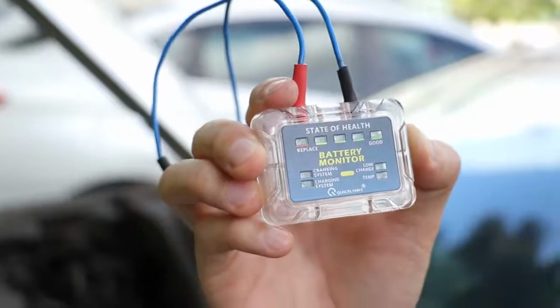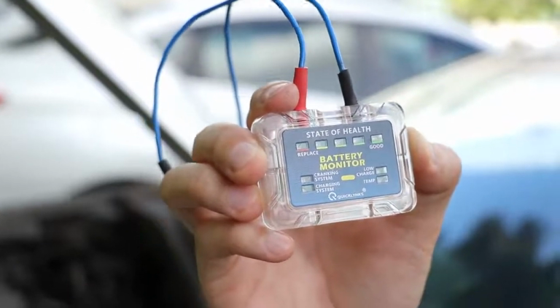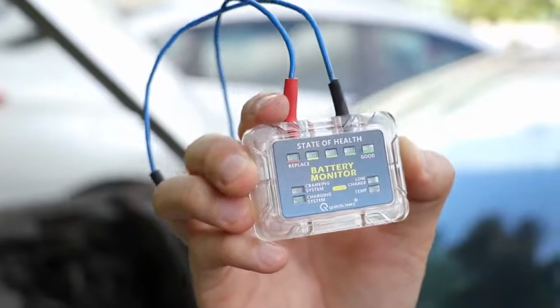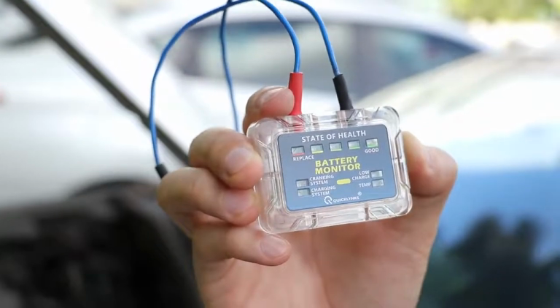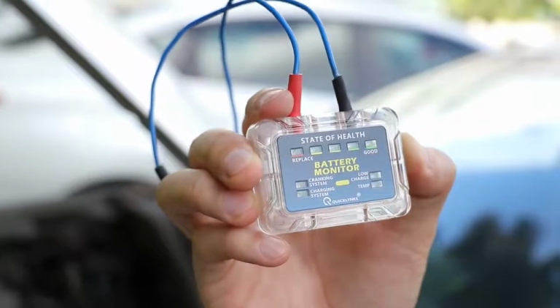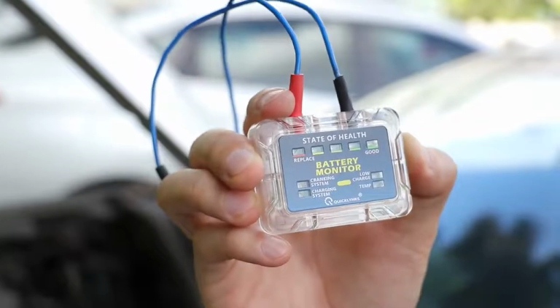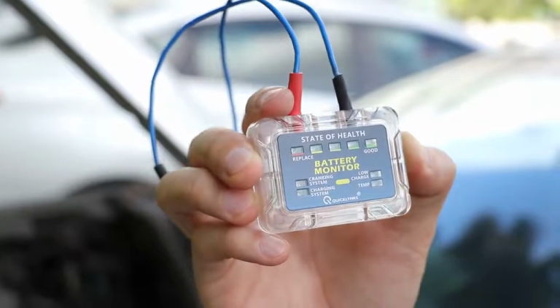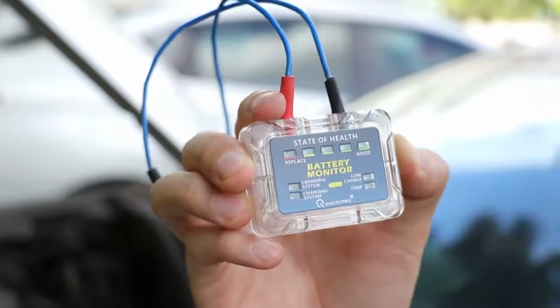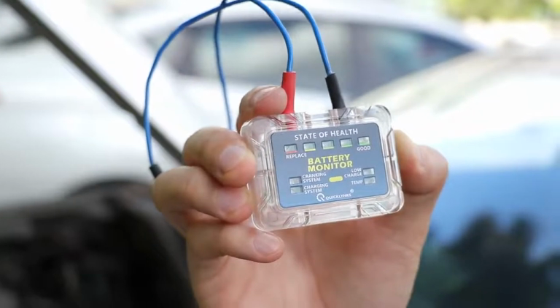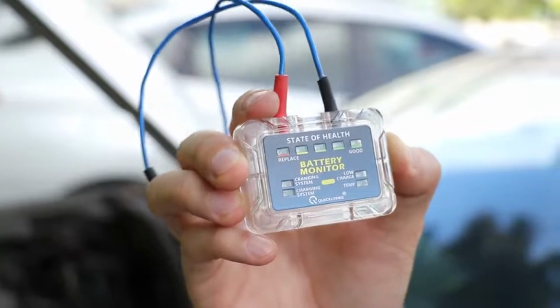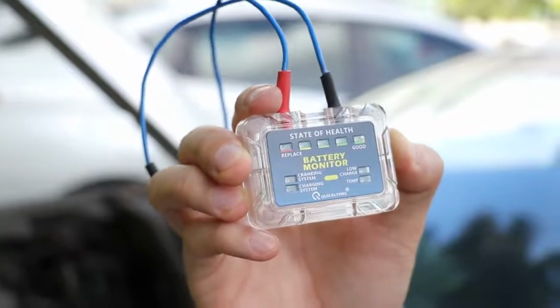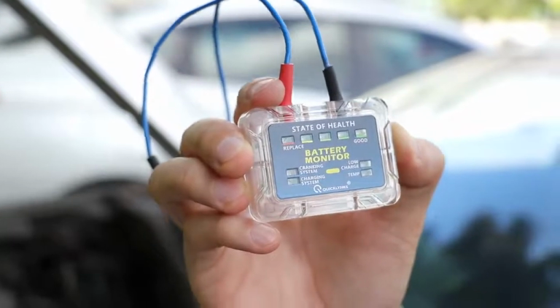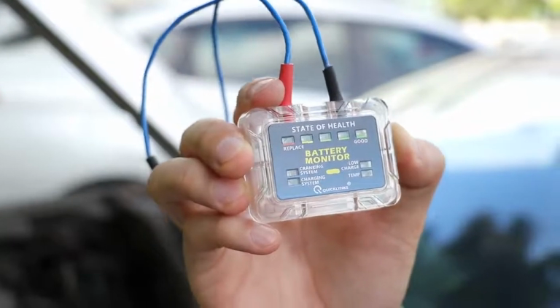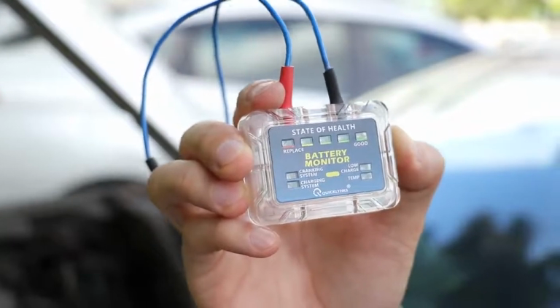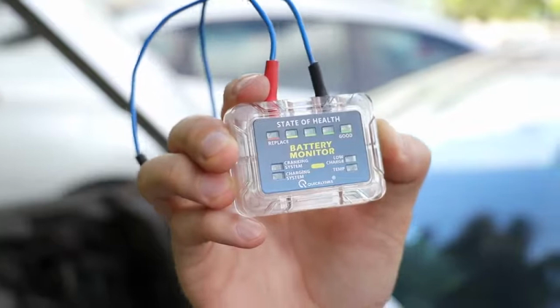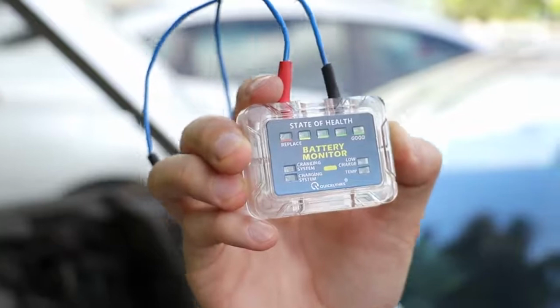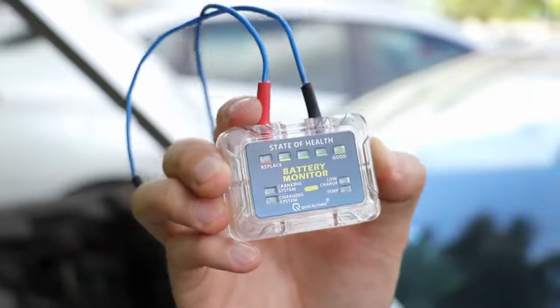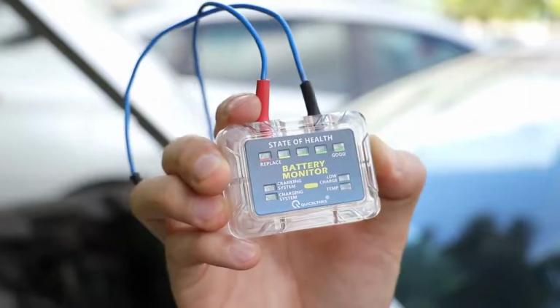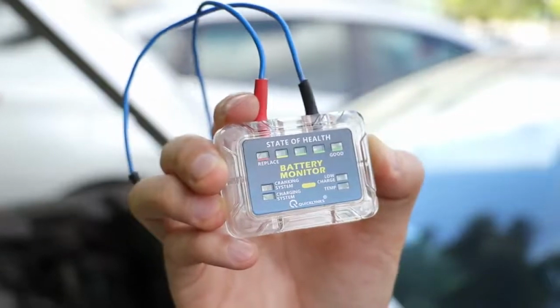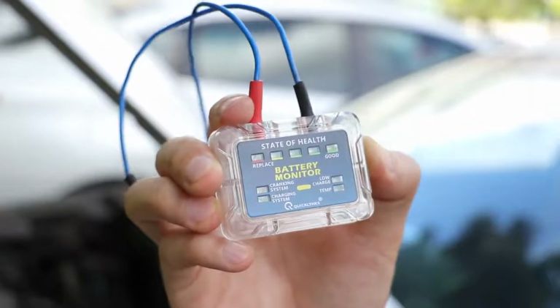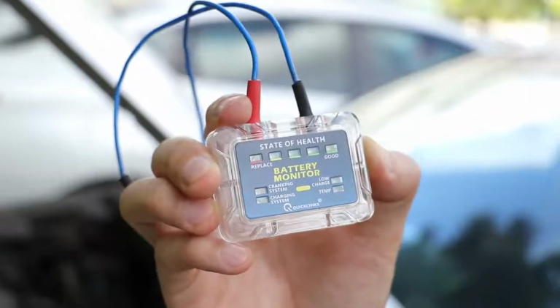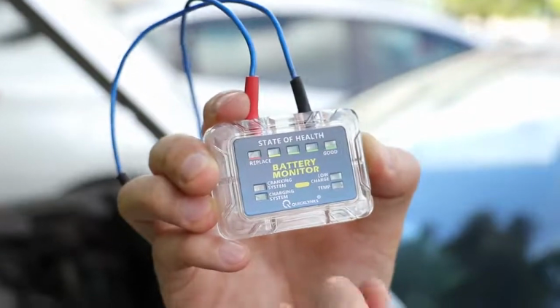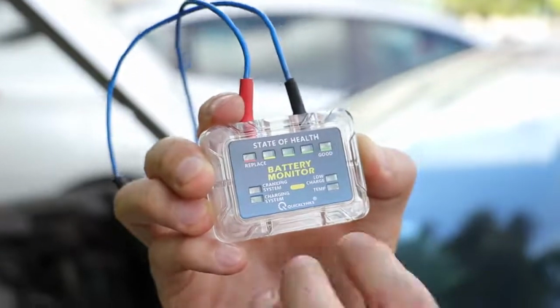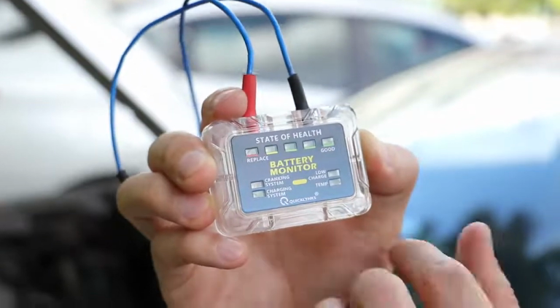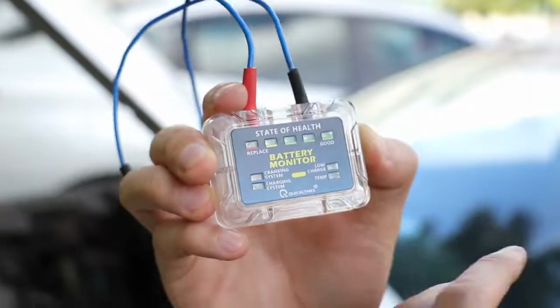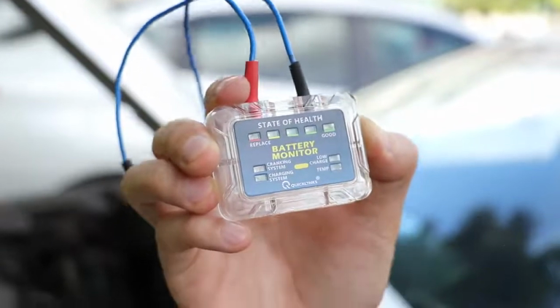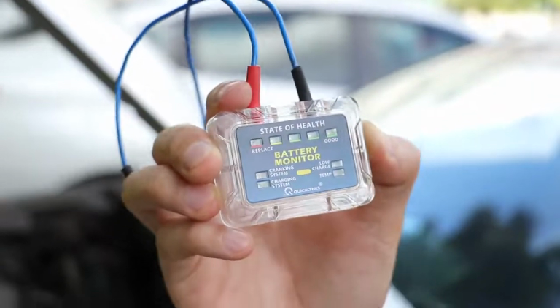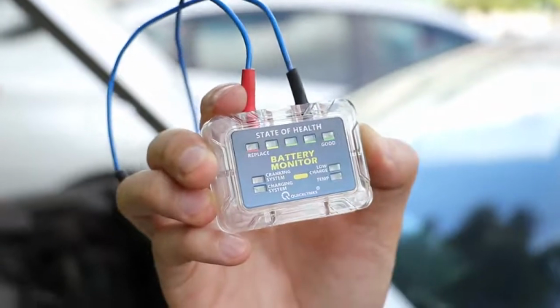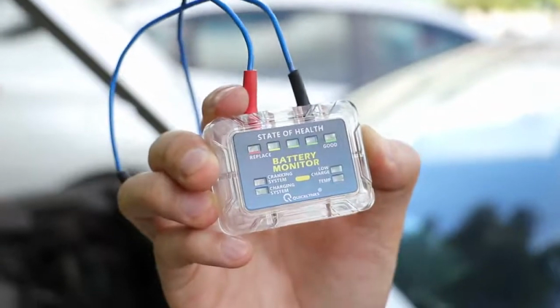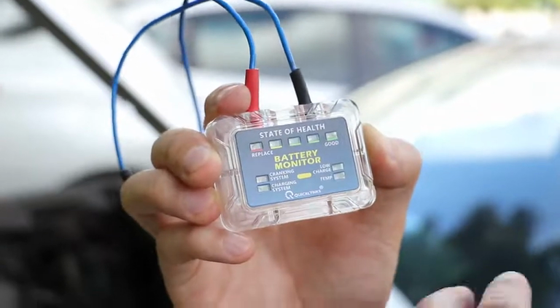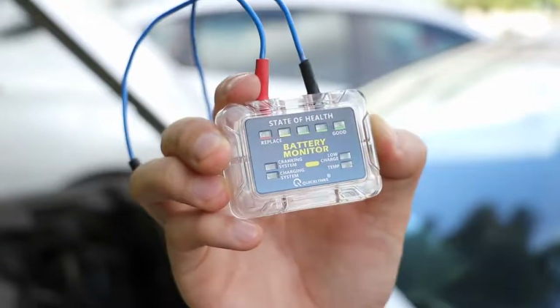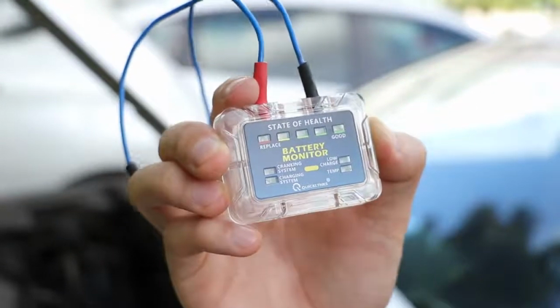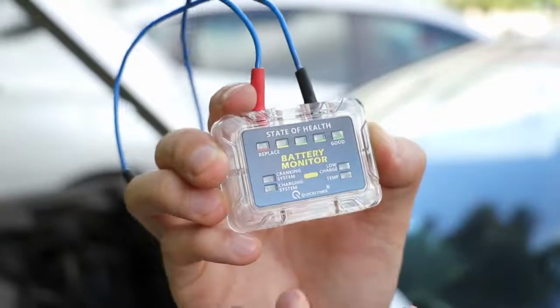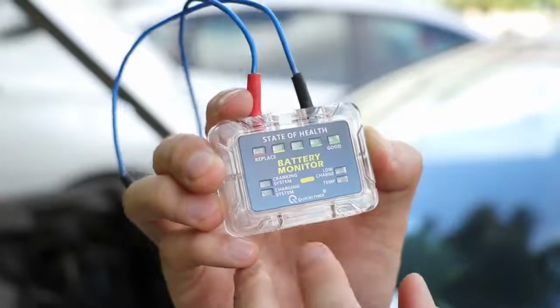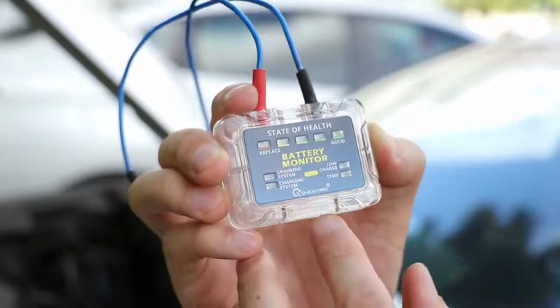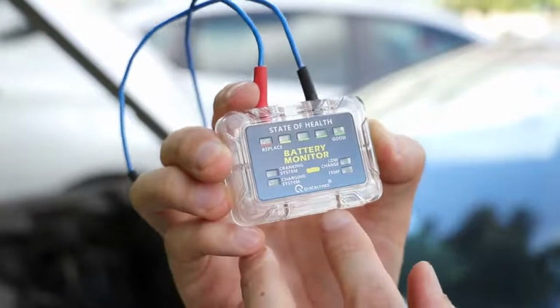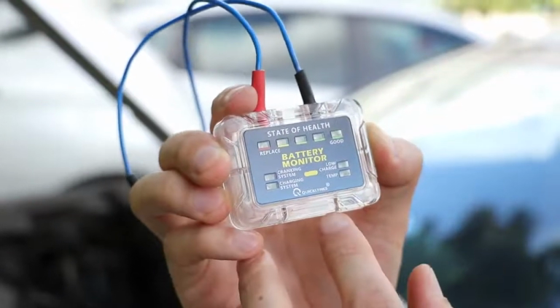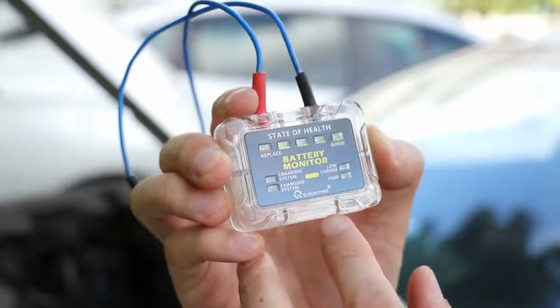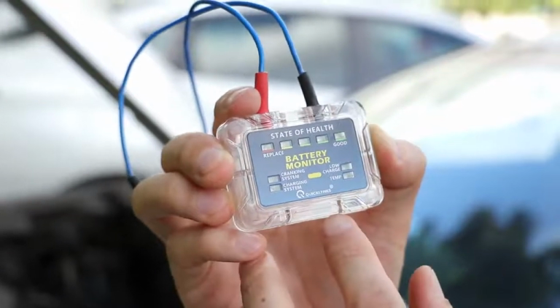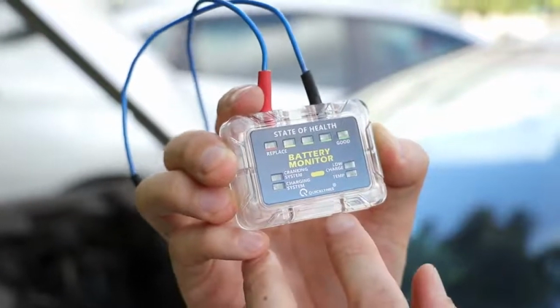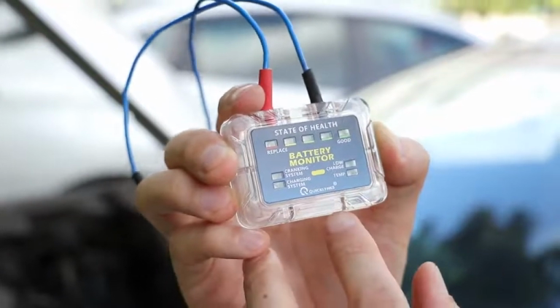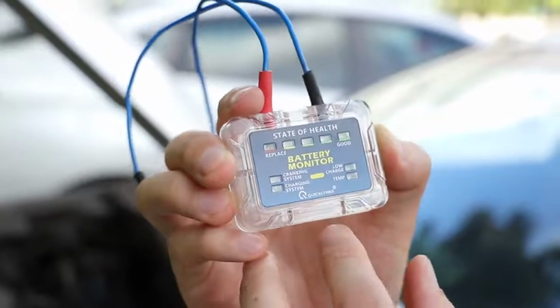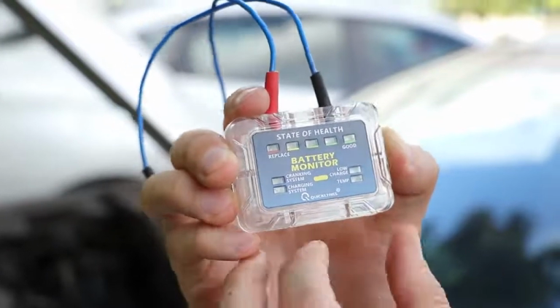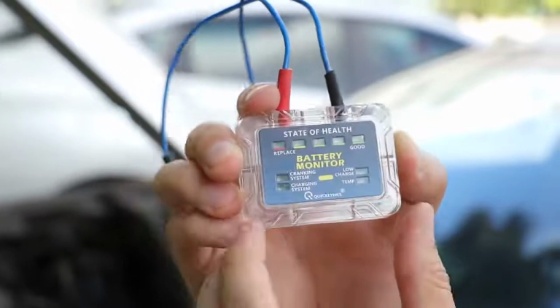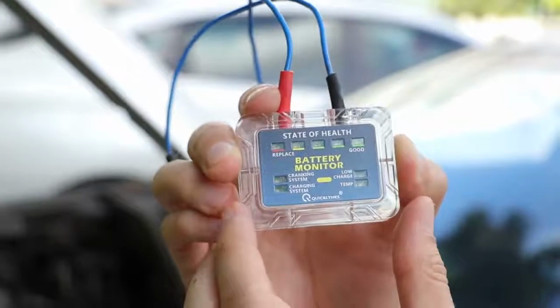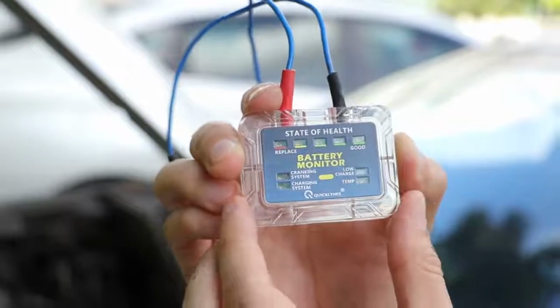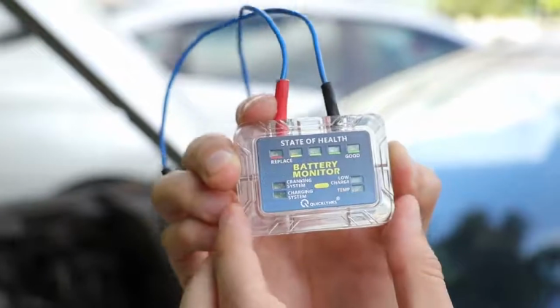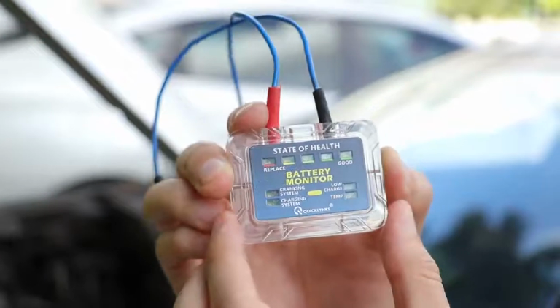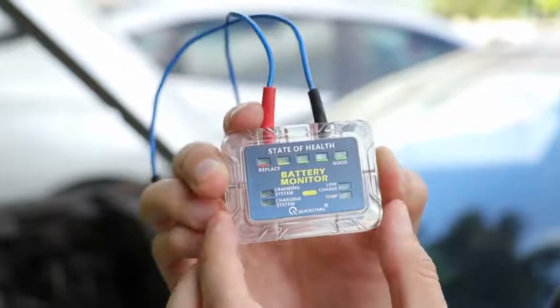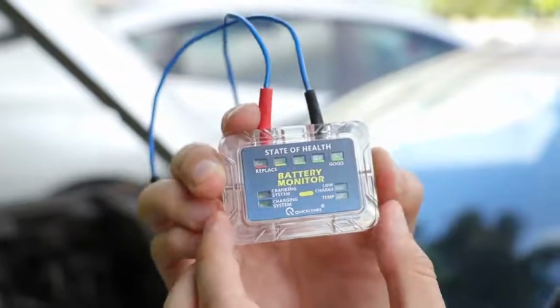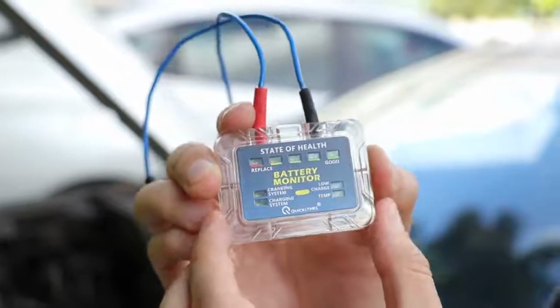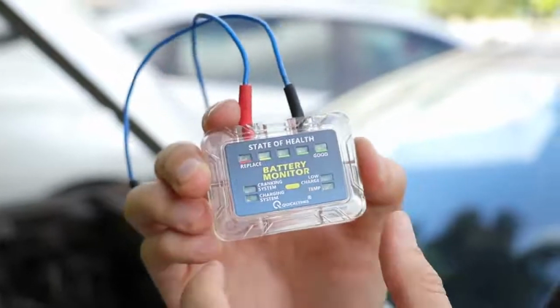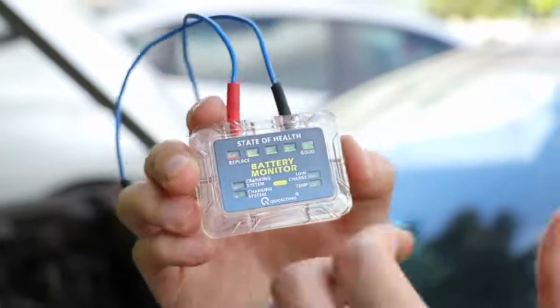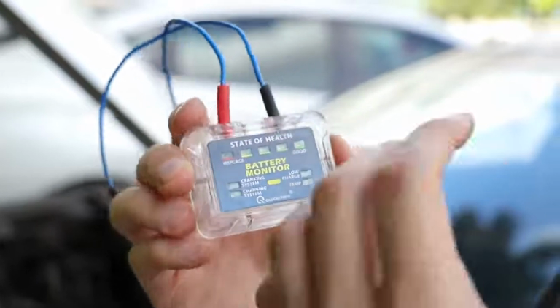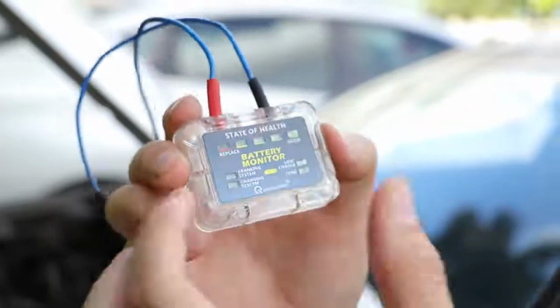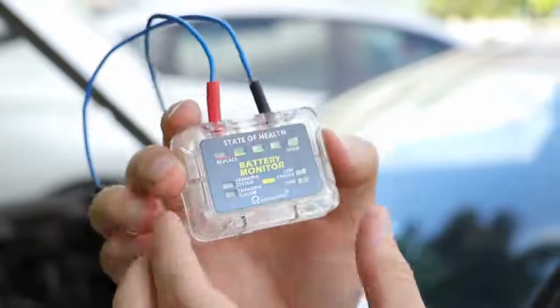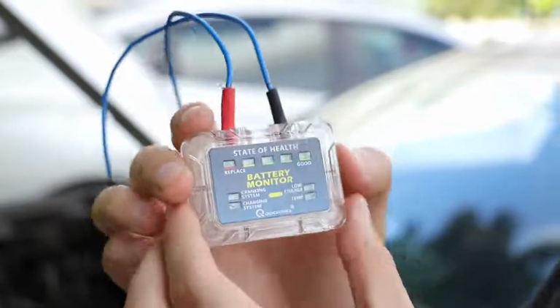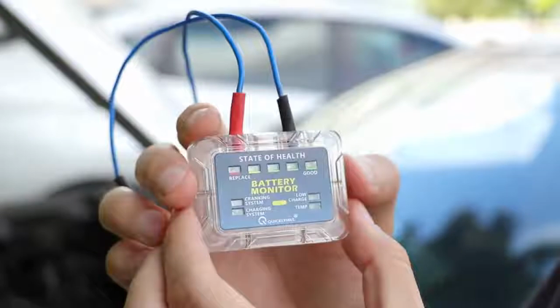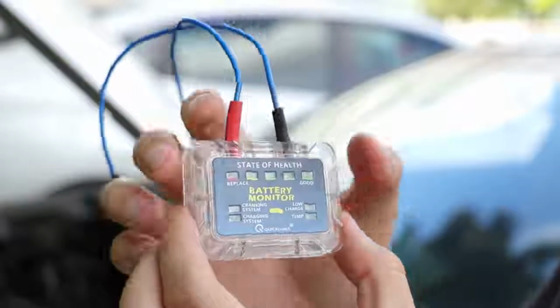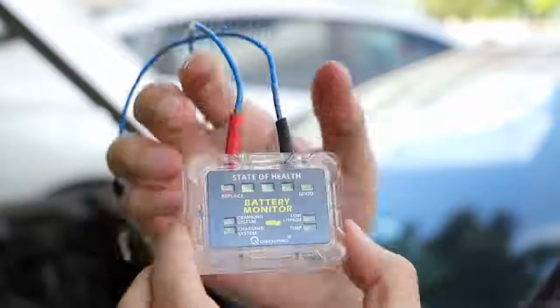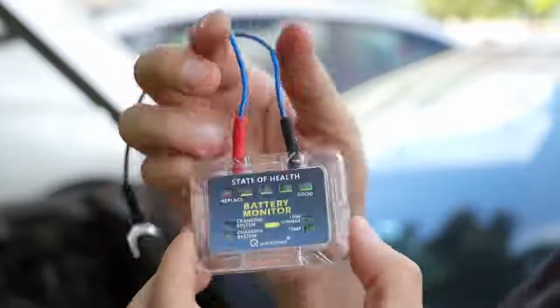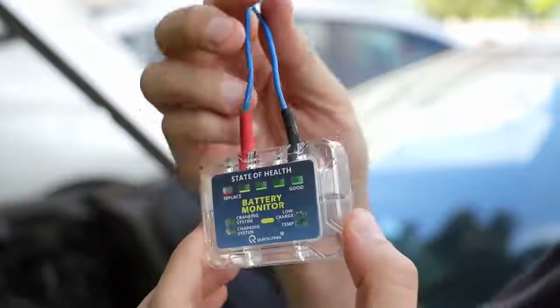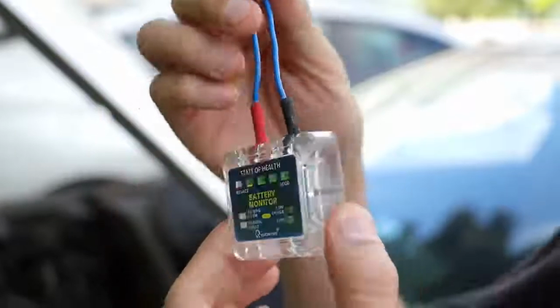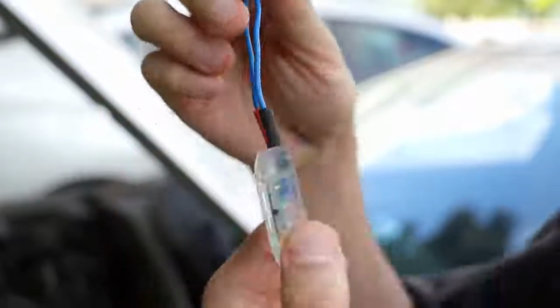And here, this one is temperature. If this light is on, it means the car battery temperature has some problems — it's abnormal. So you have to check it and fix it.